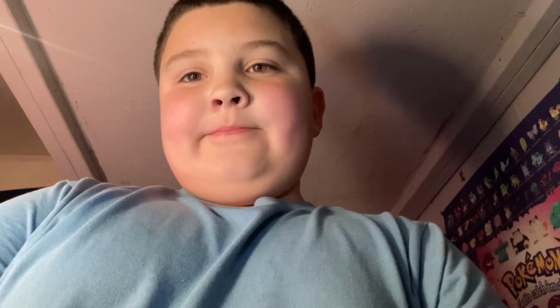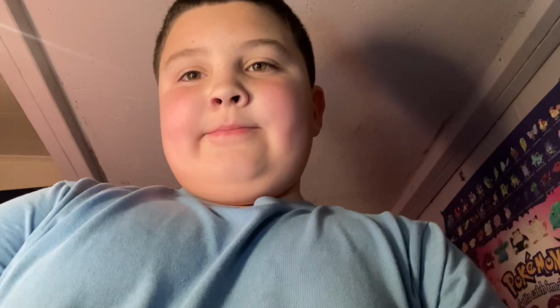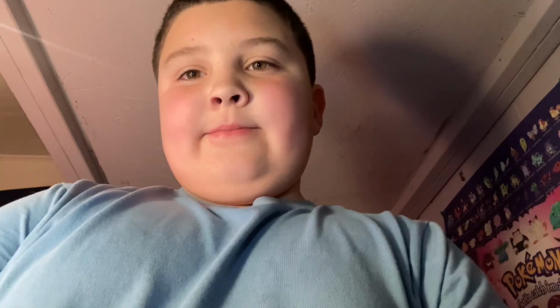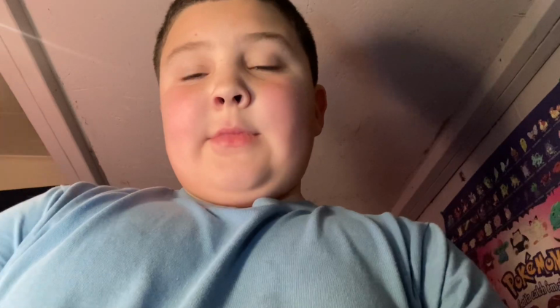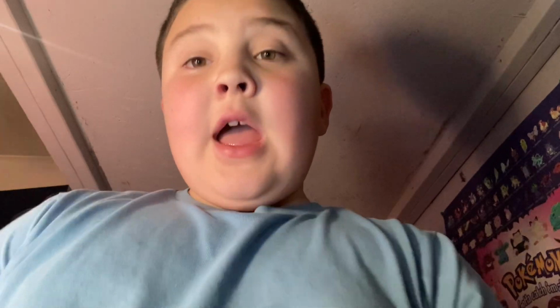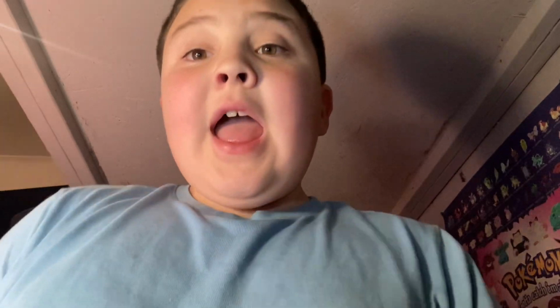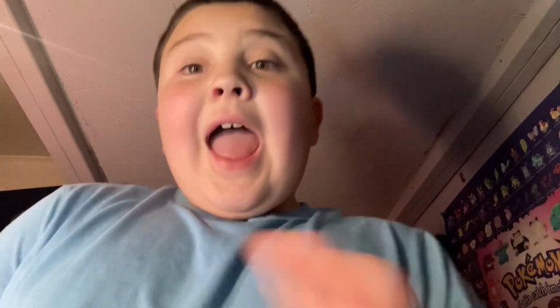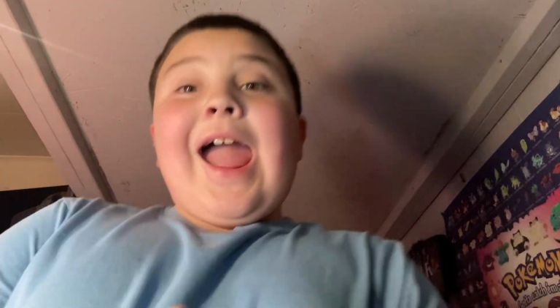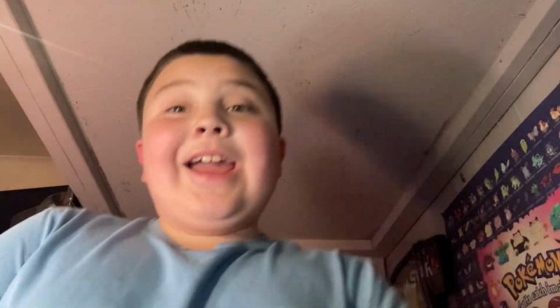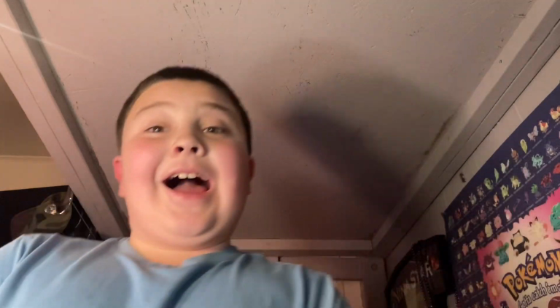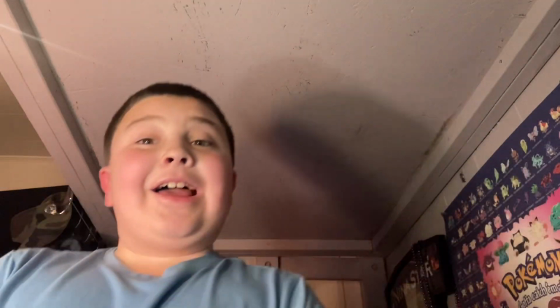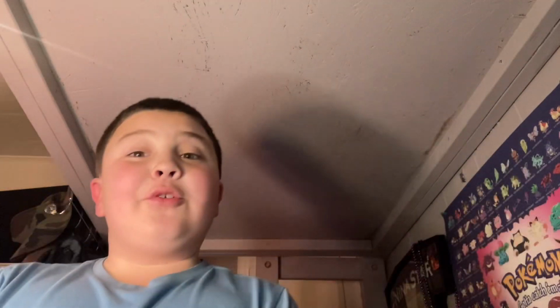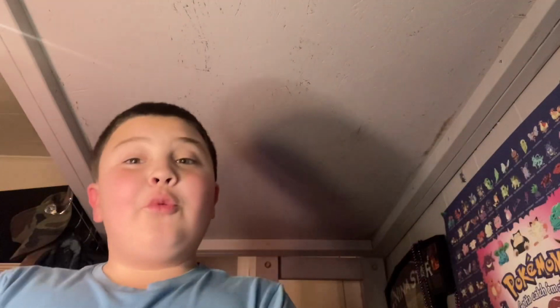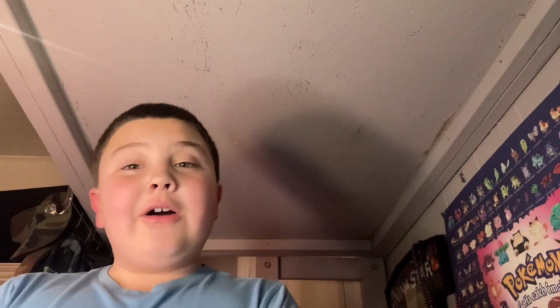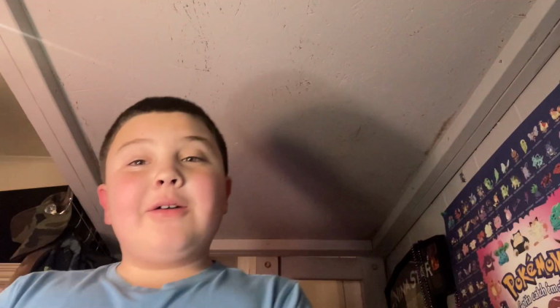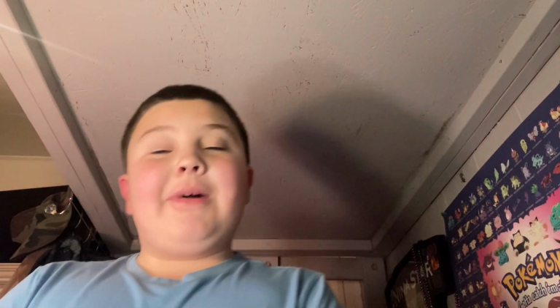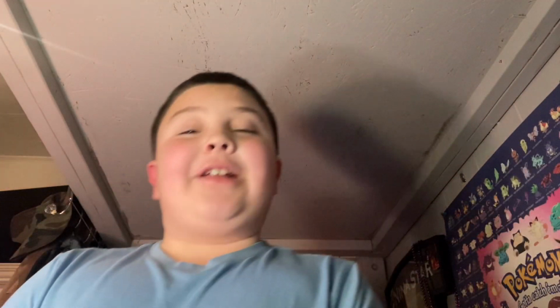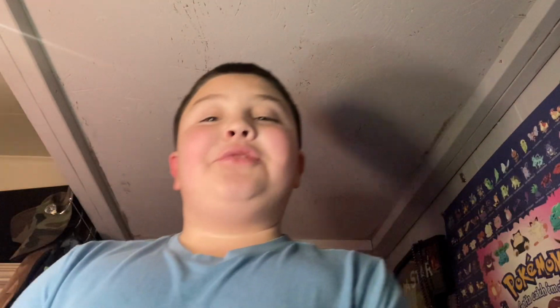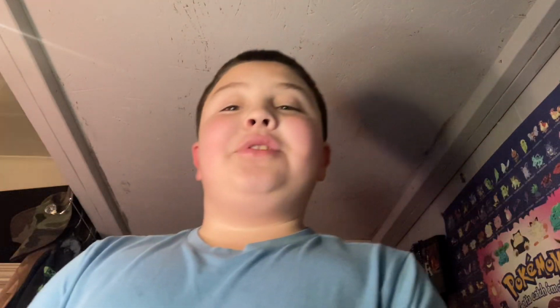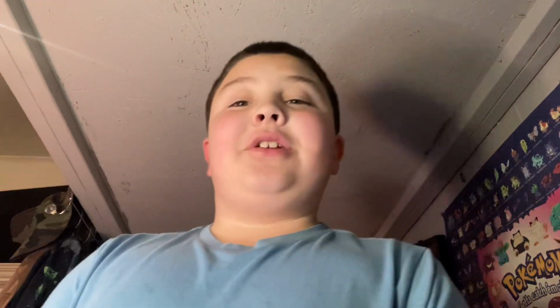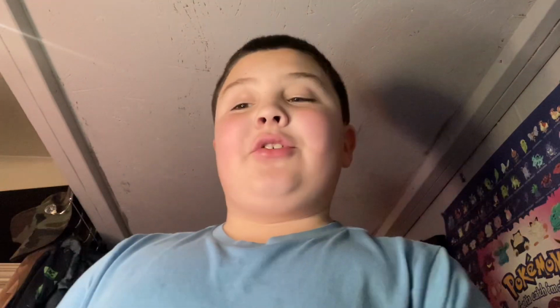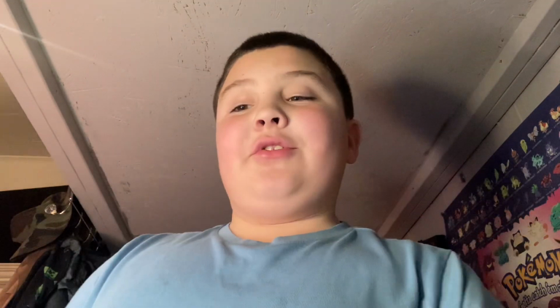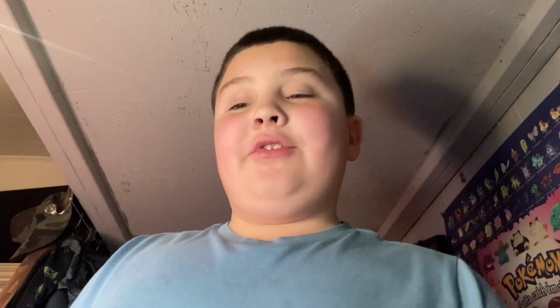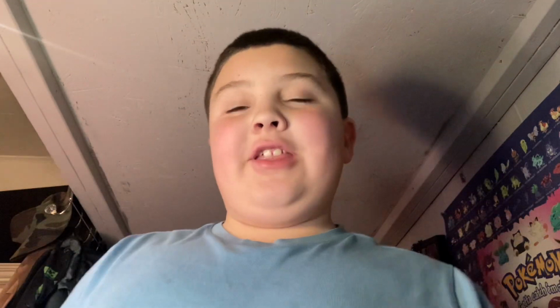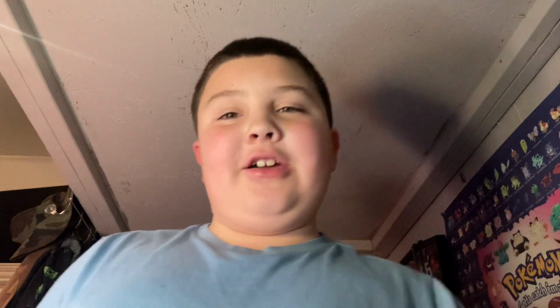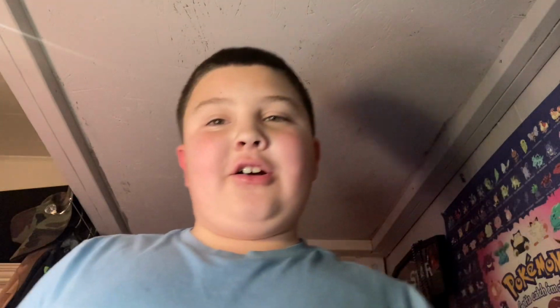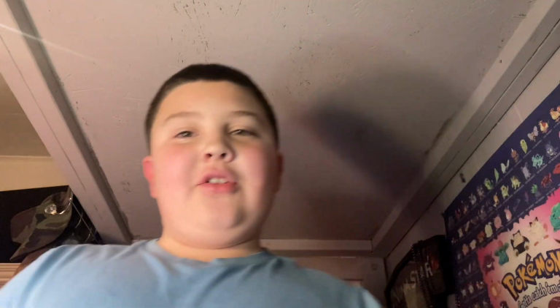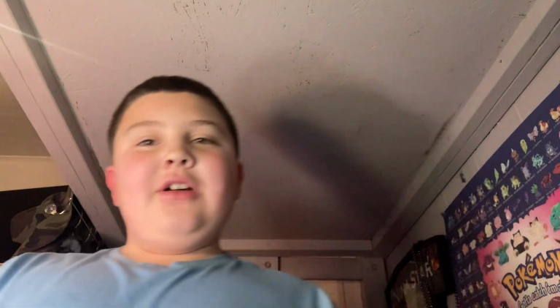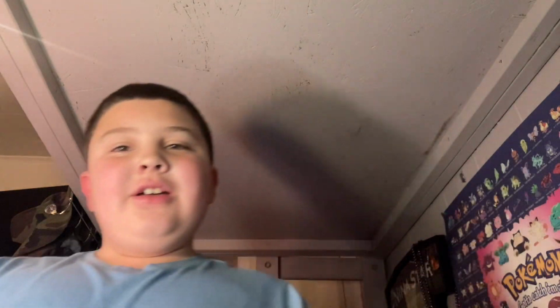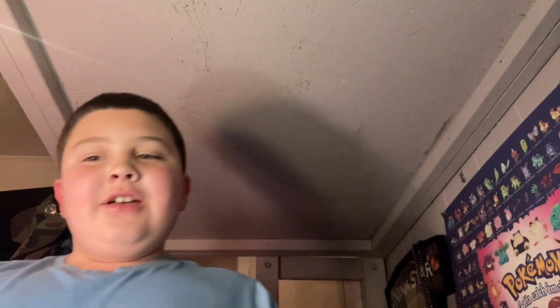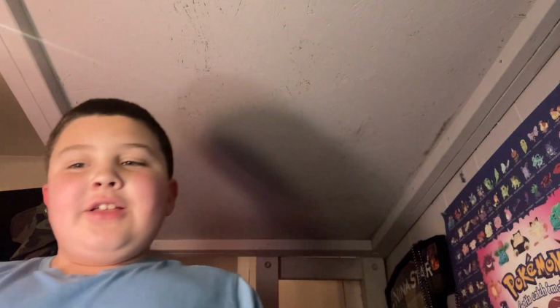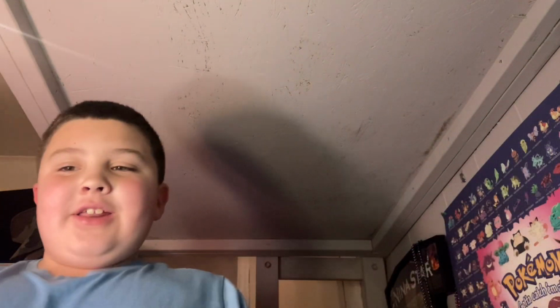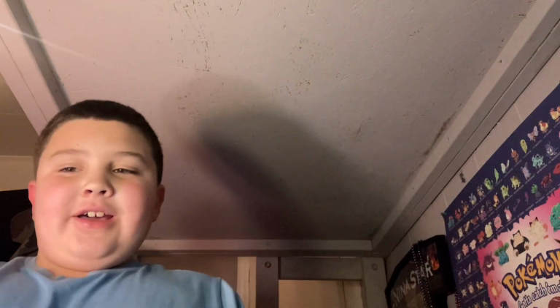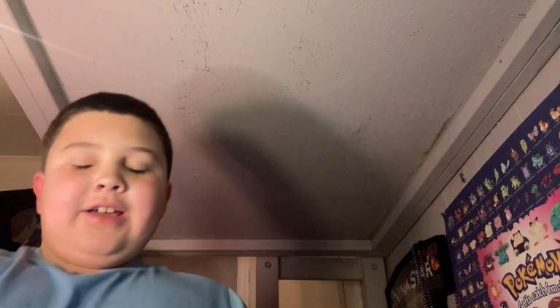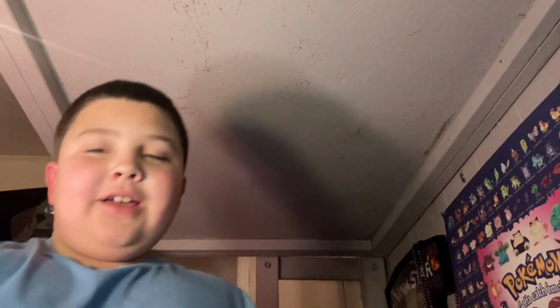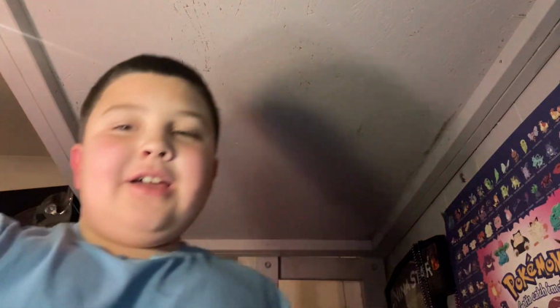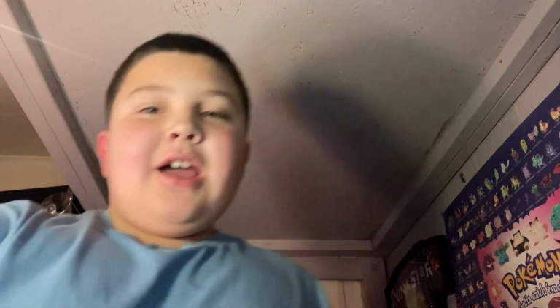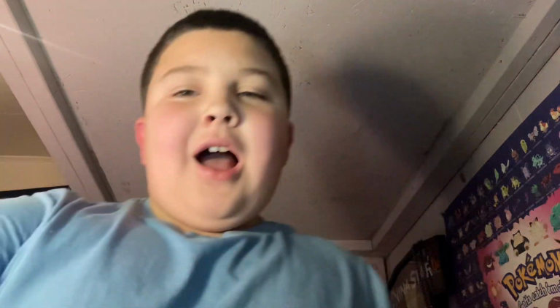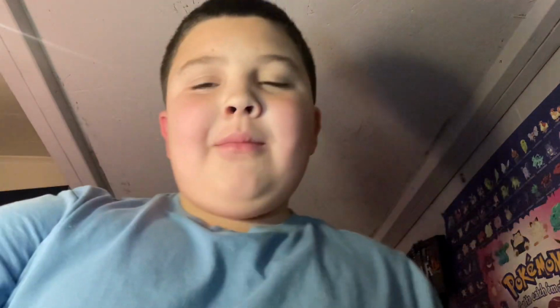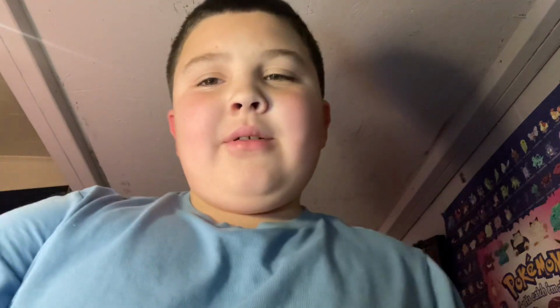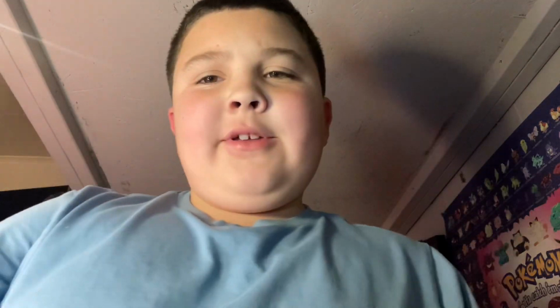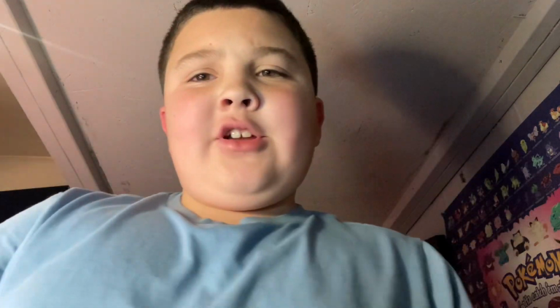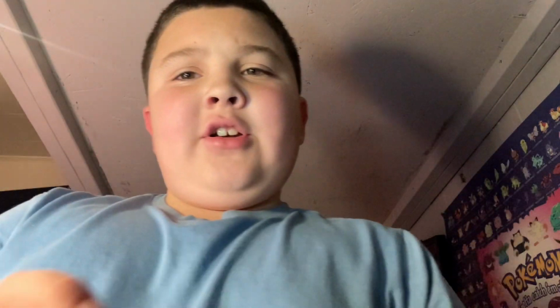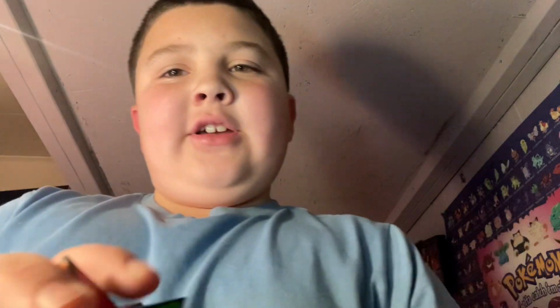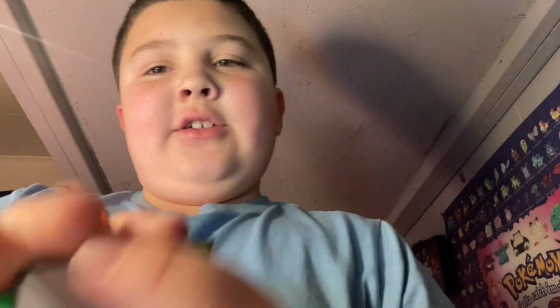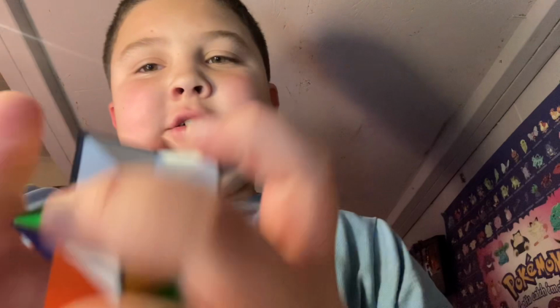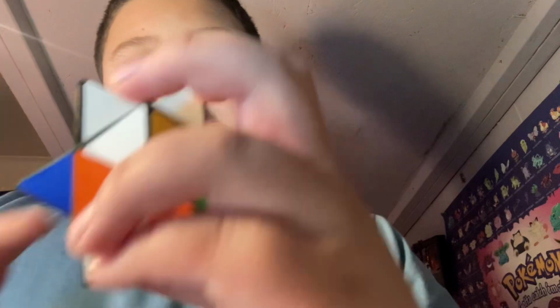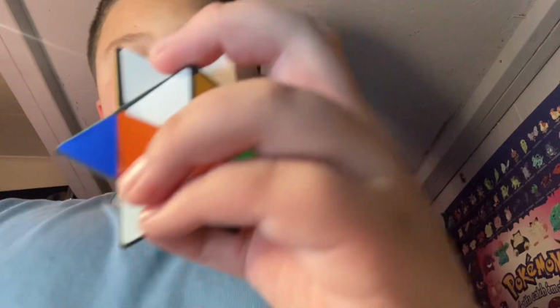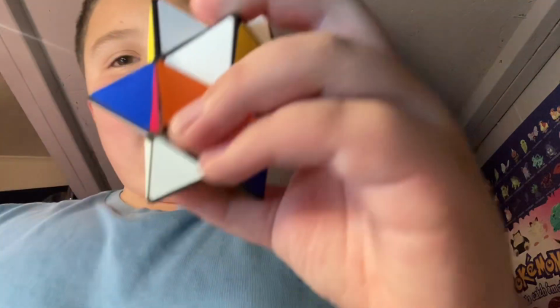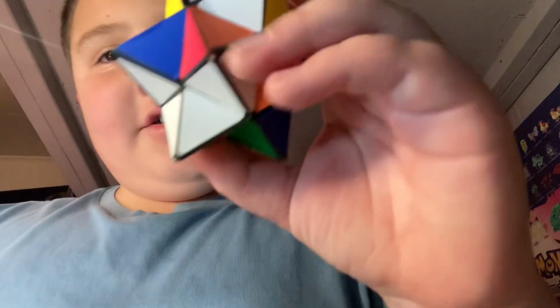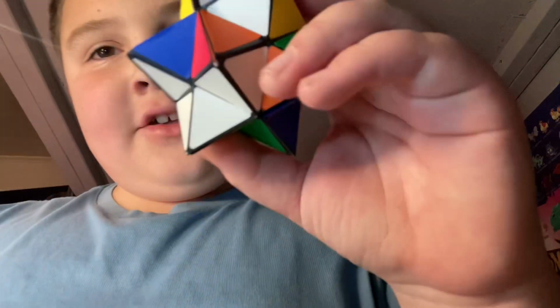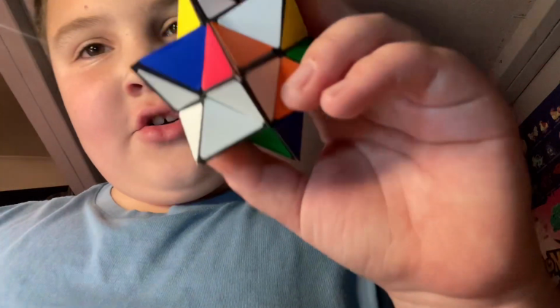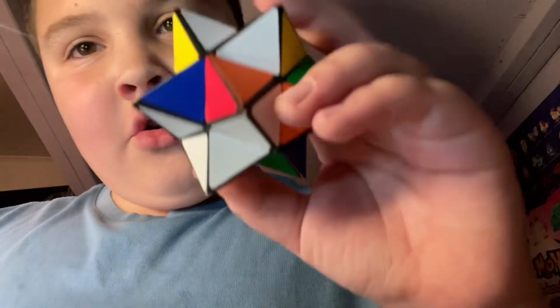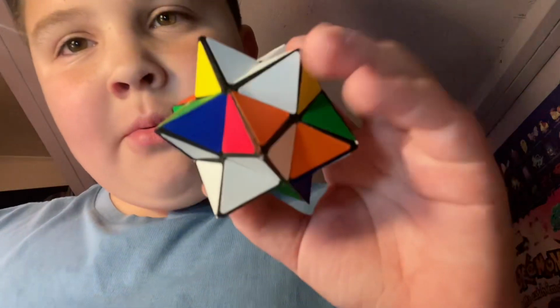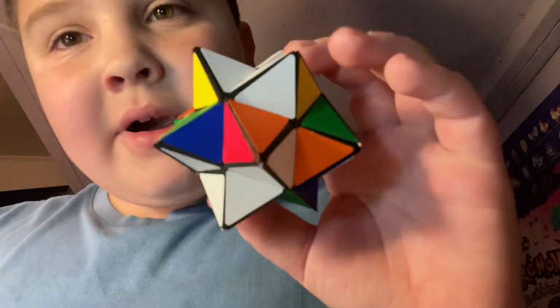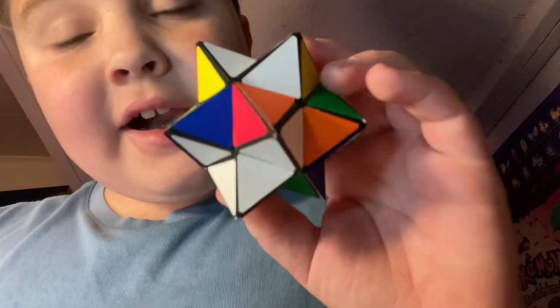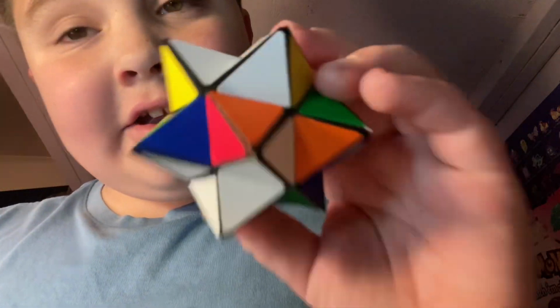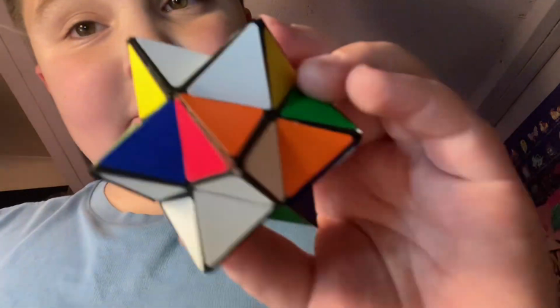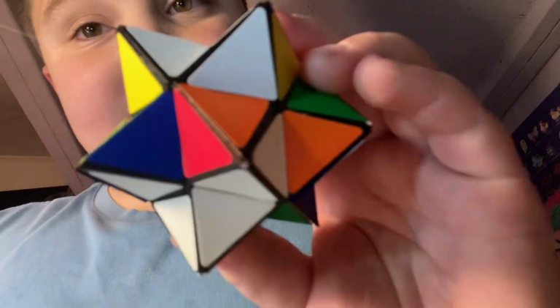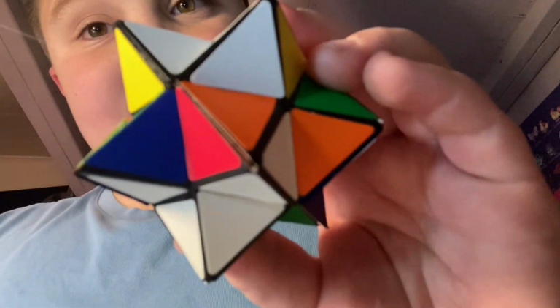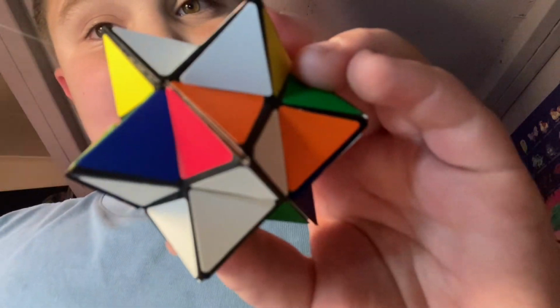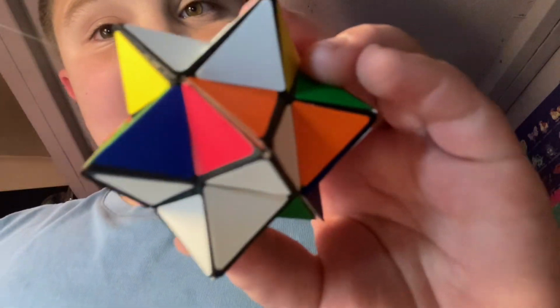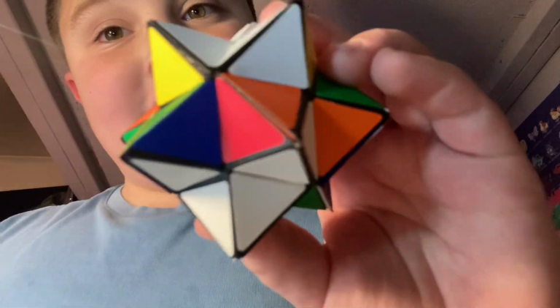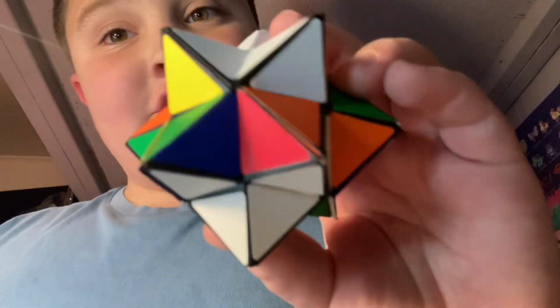Hey guys, welcome back to another video. Today, I'm going to be turning this cube into a 2x2.